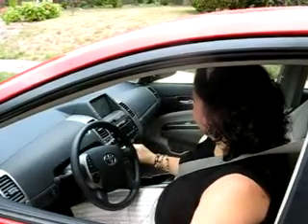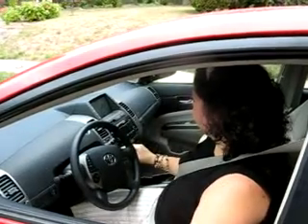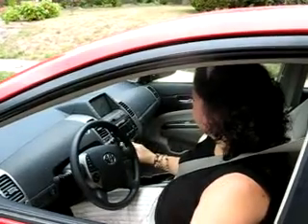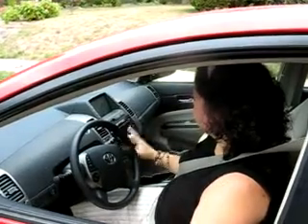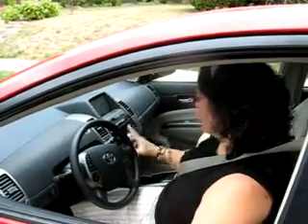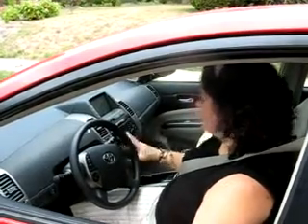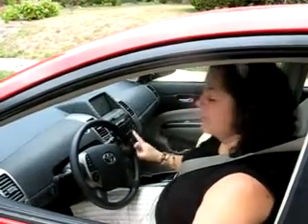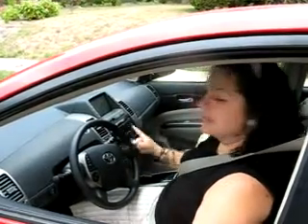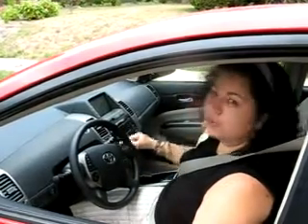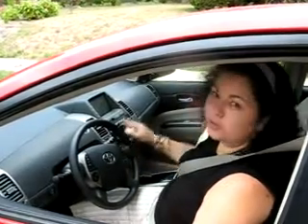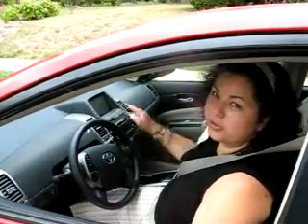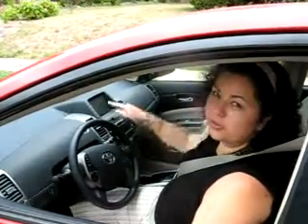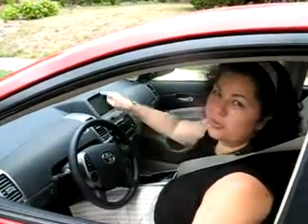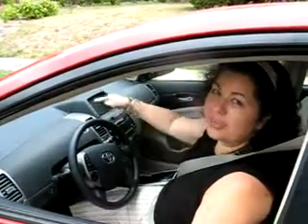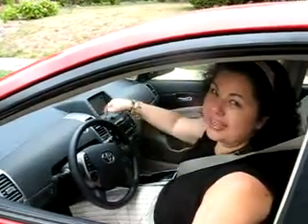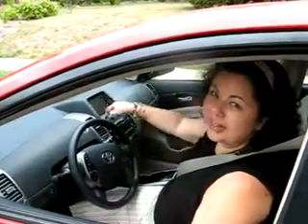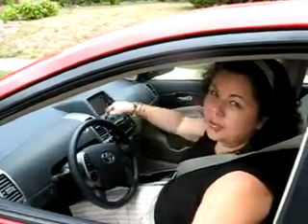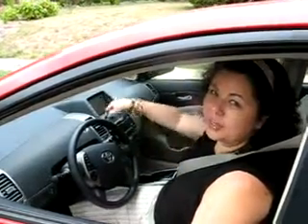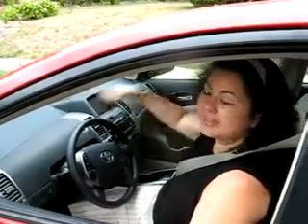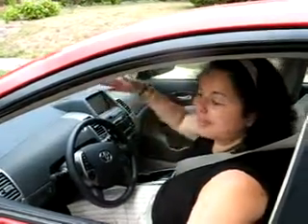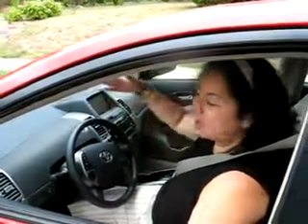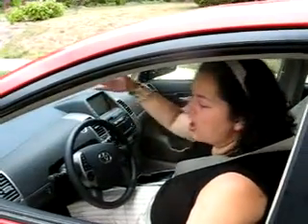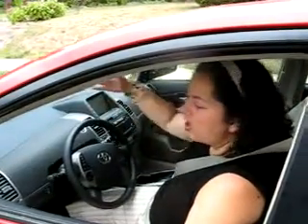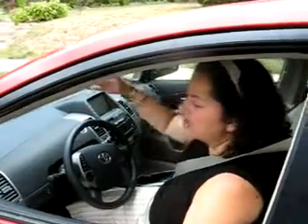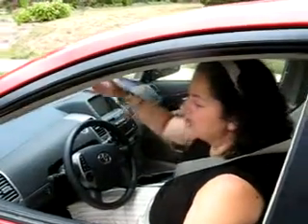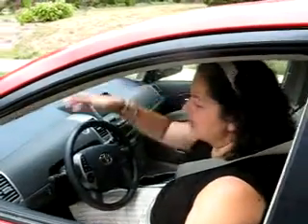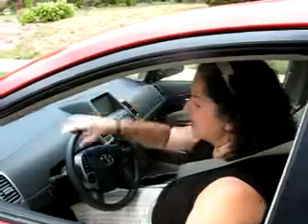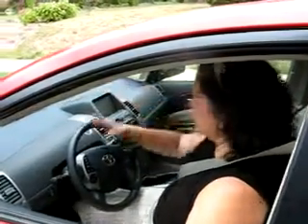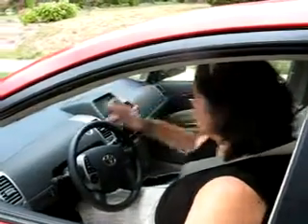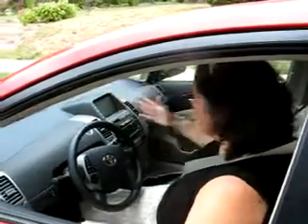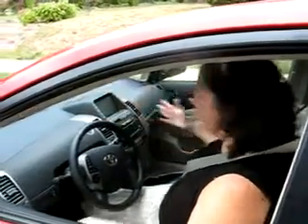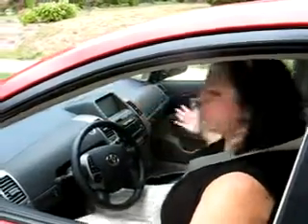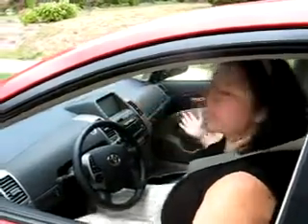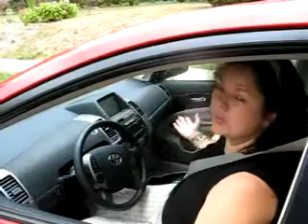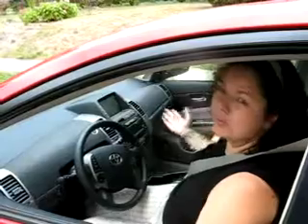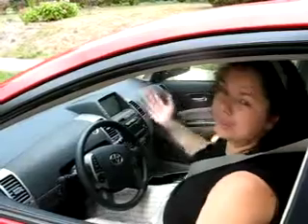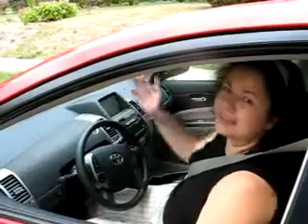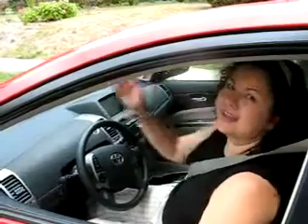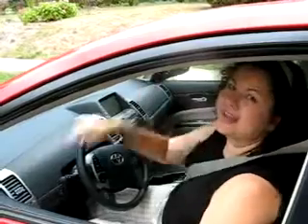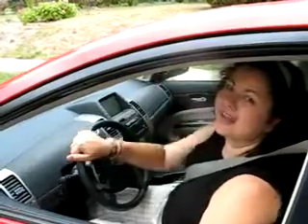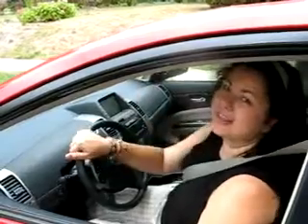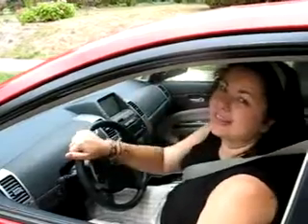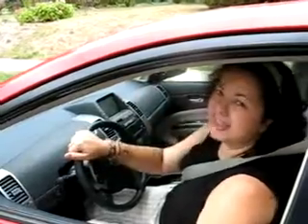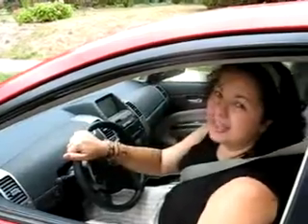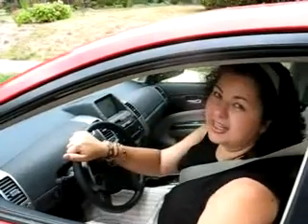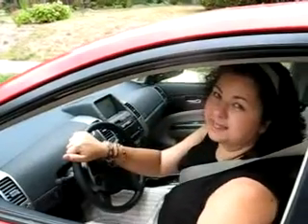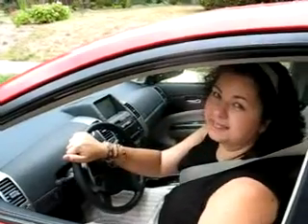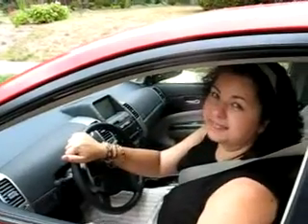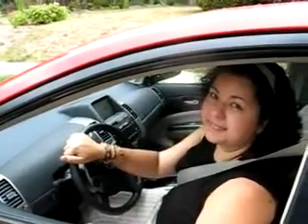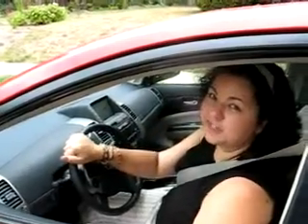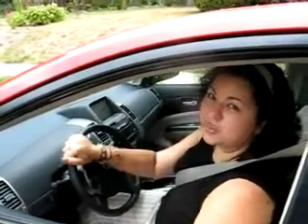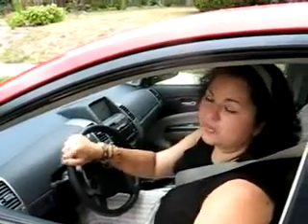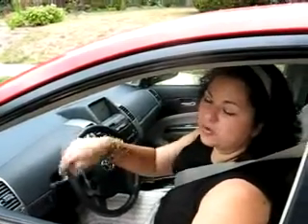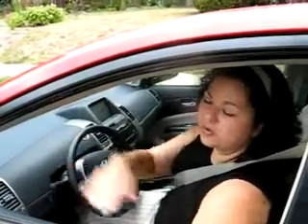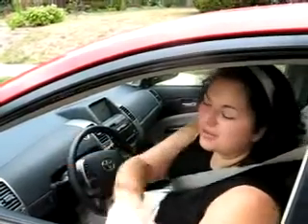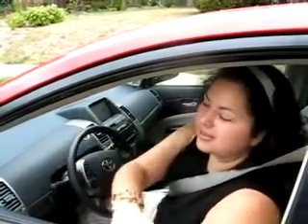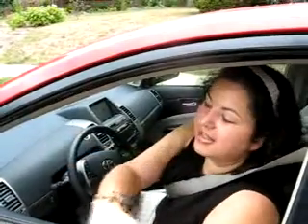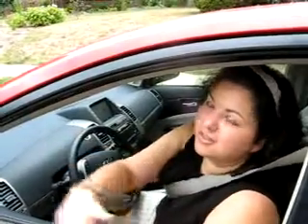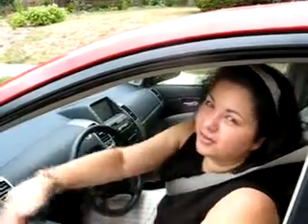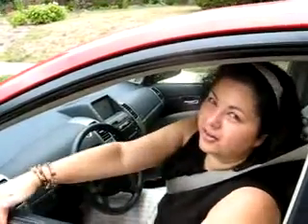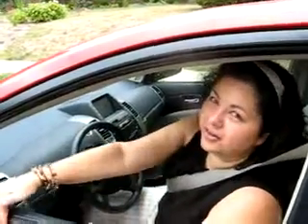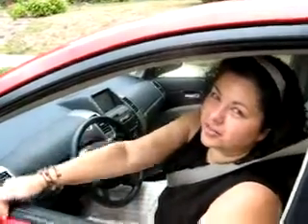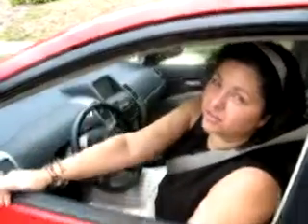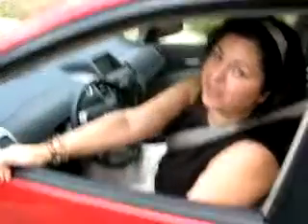It's got a lovely little rear view camera, it's got all the amenities, very roomy, and I love it a lot. Plus, of course, it's Fire Engine Red.